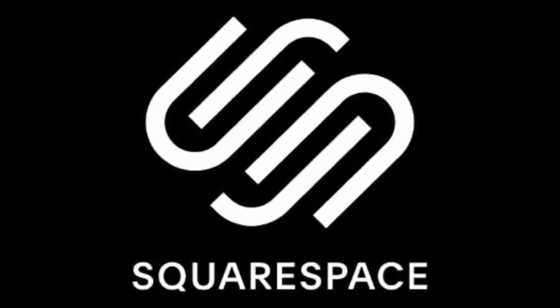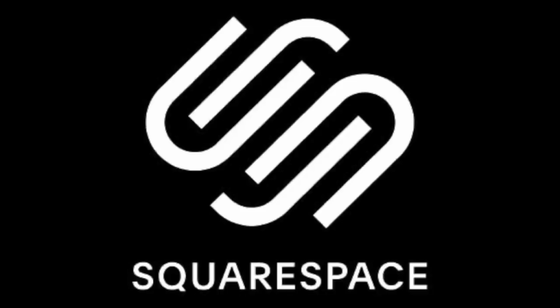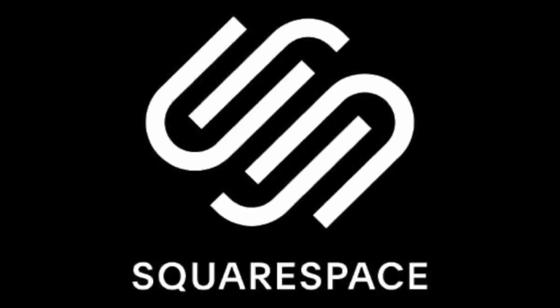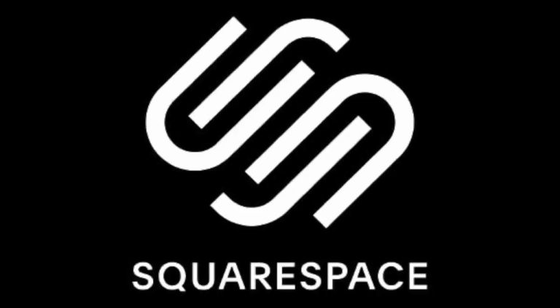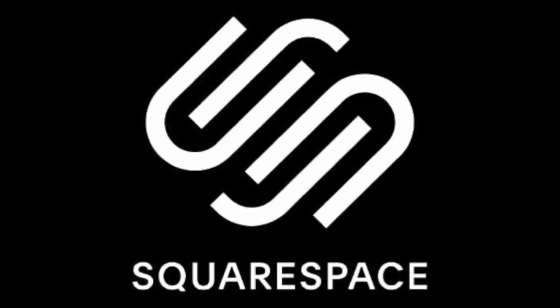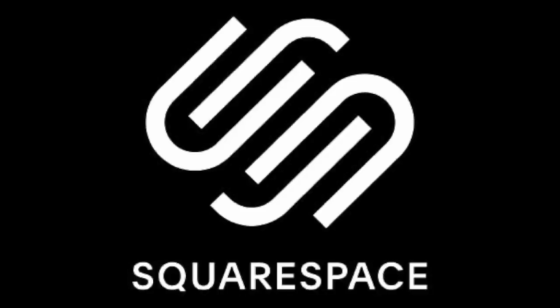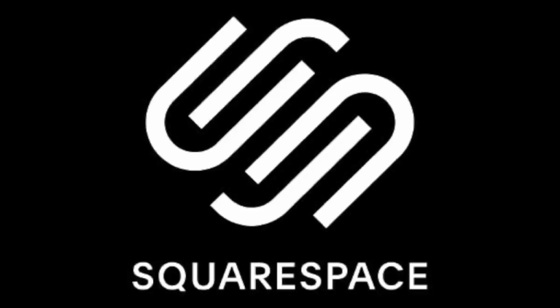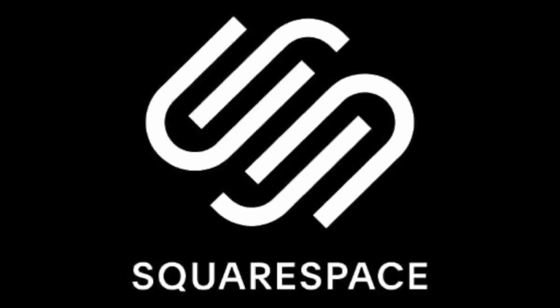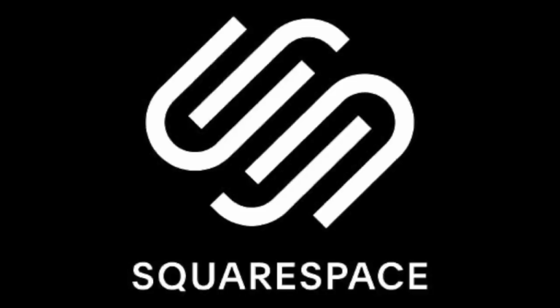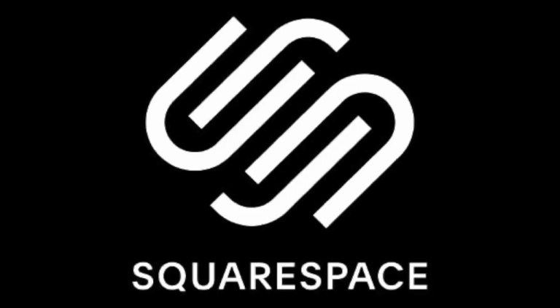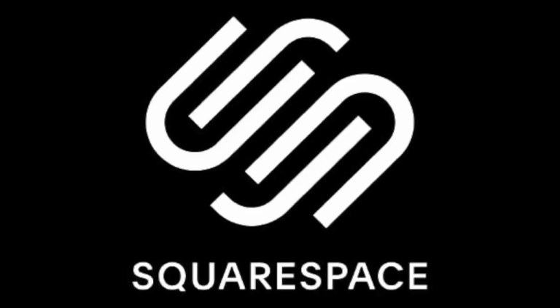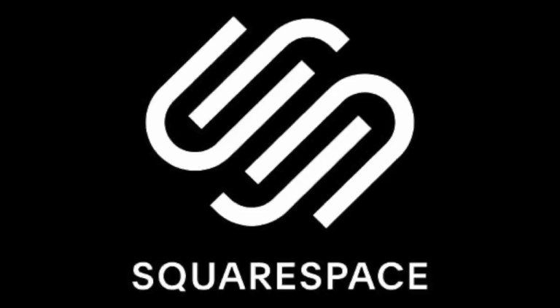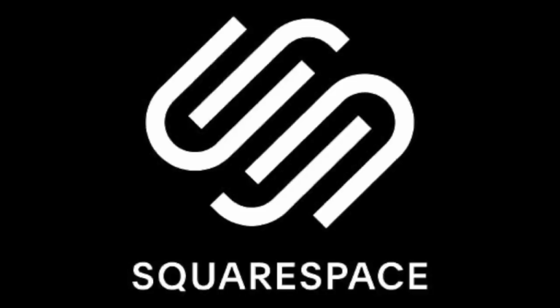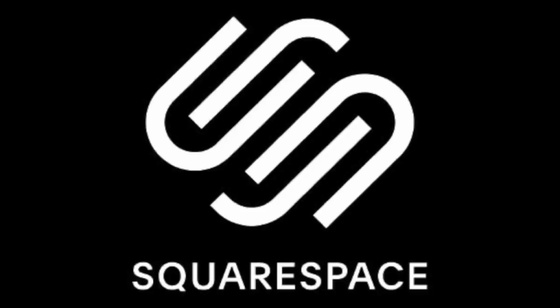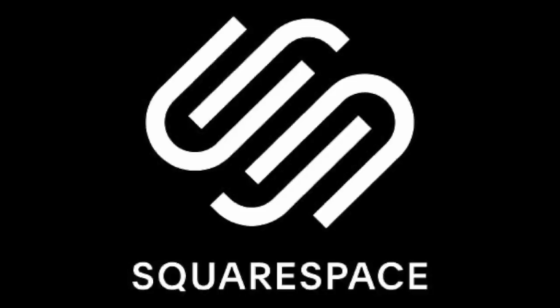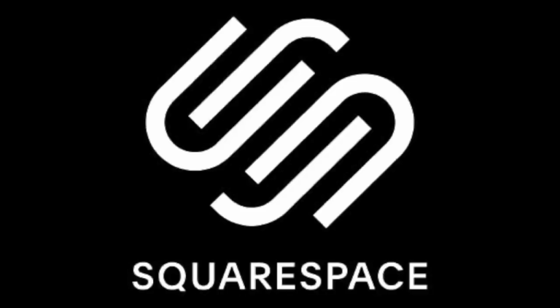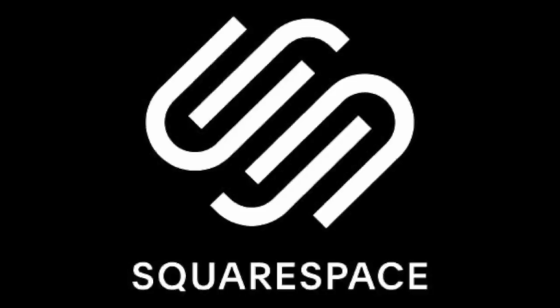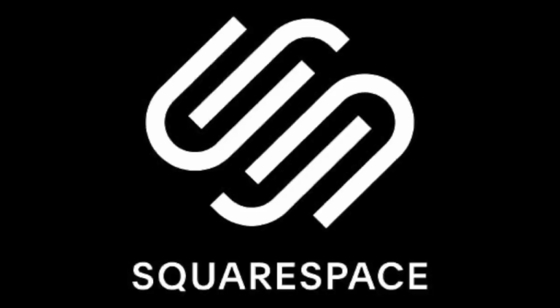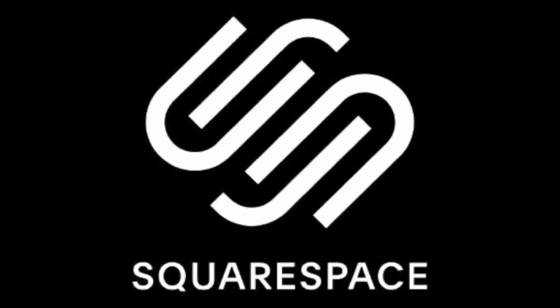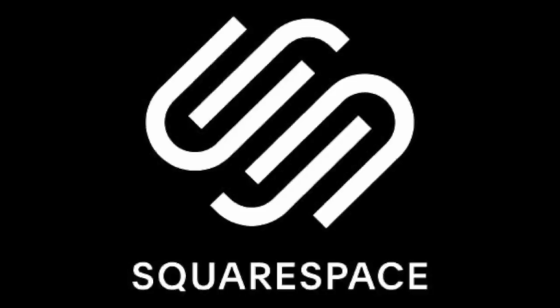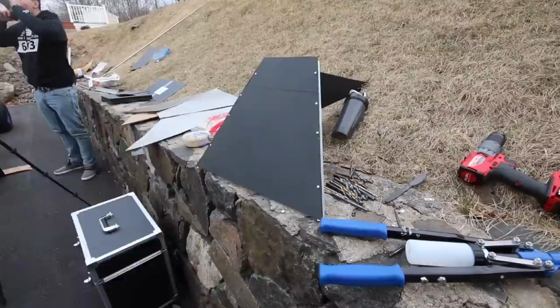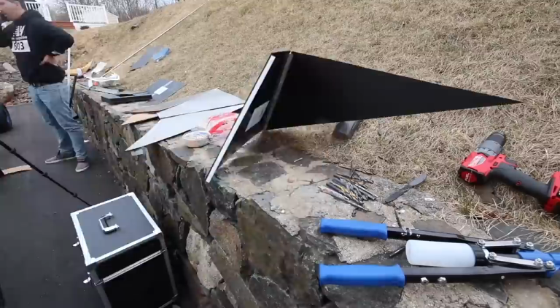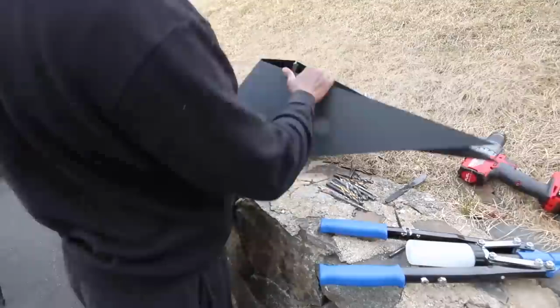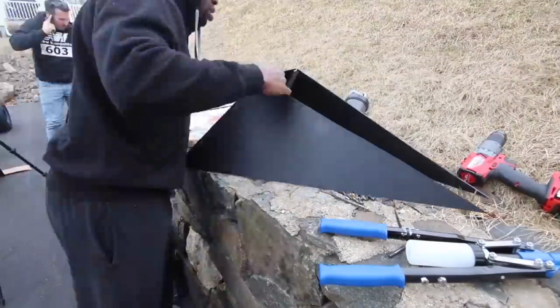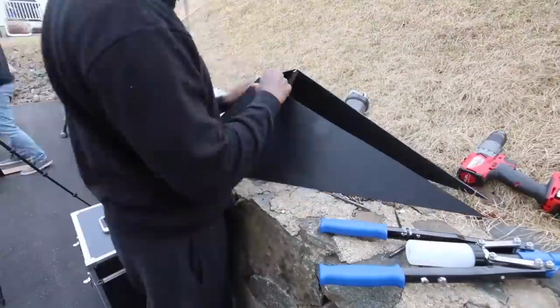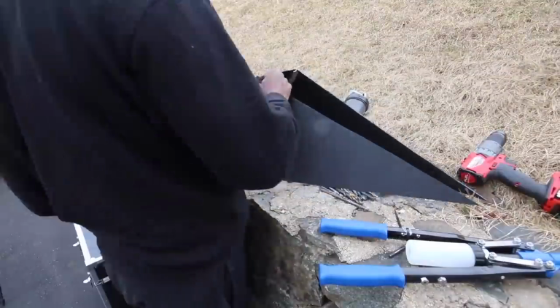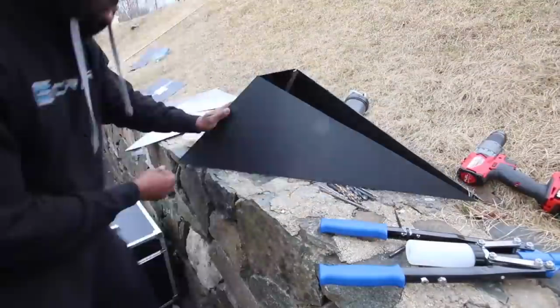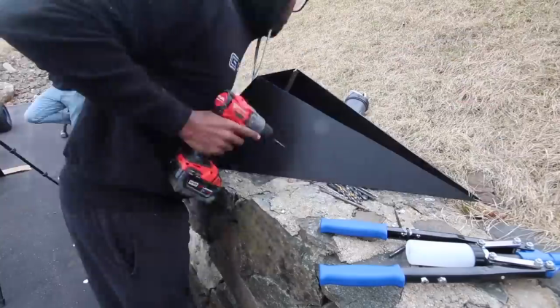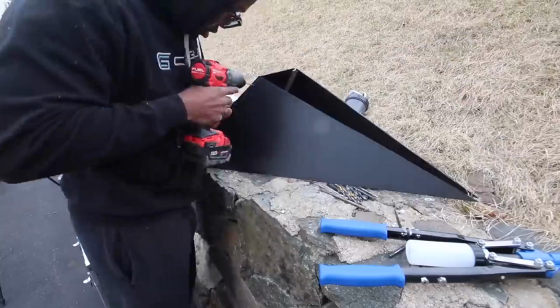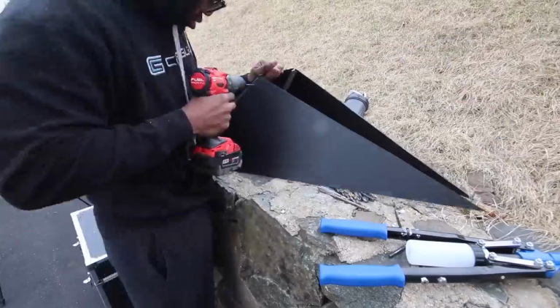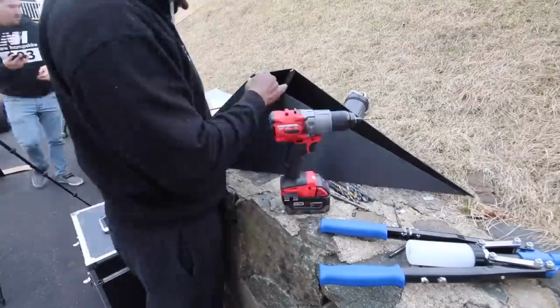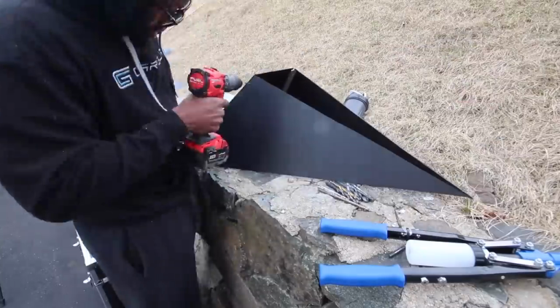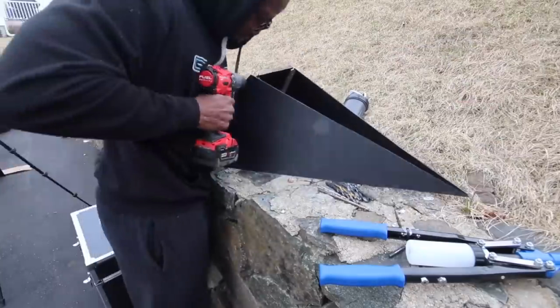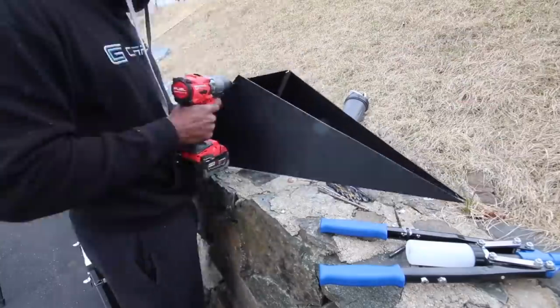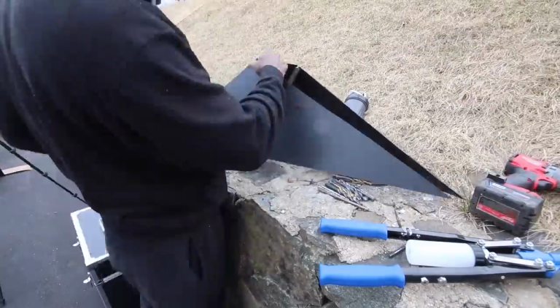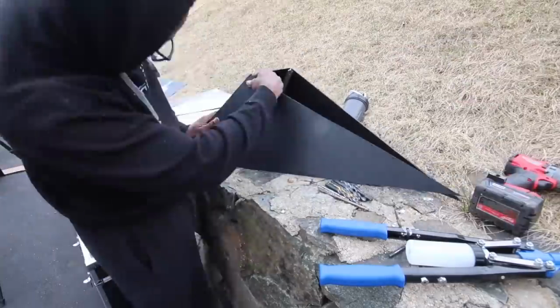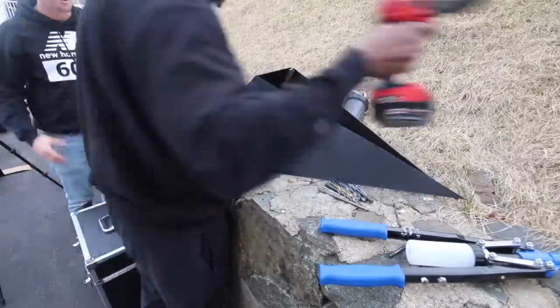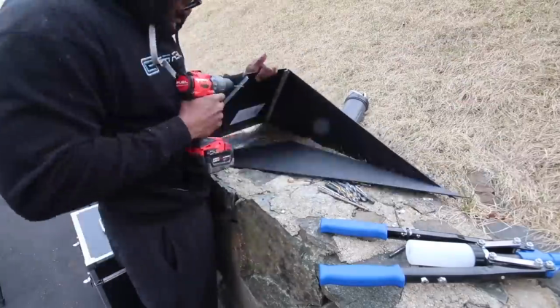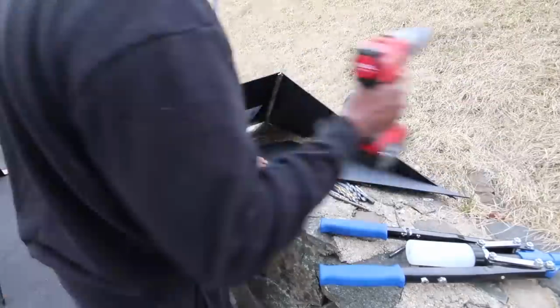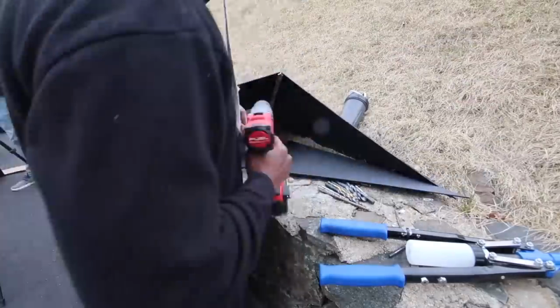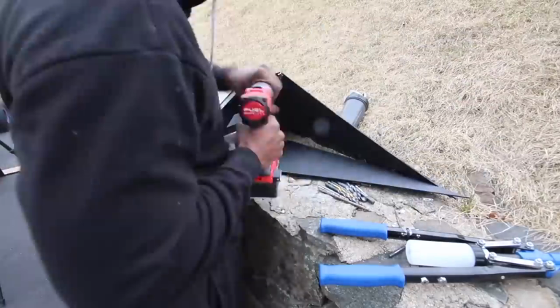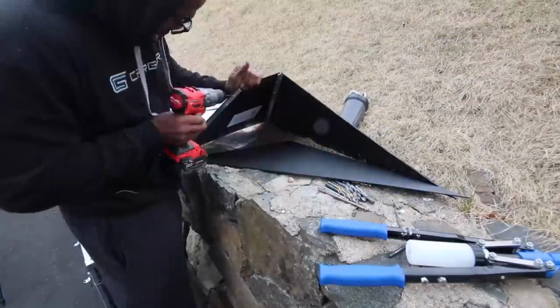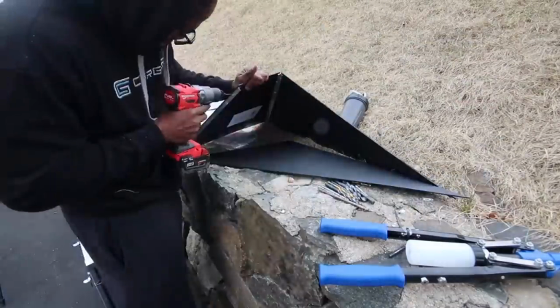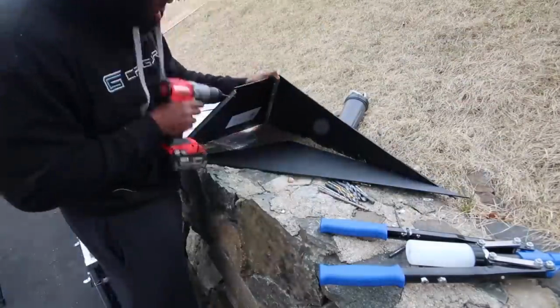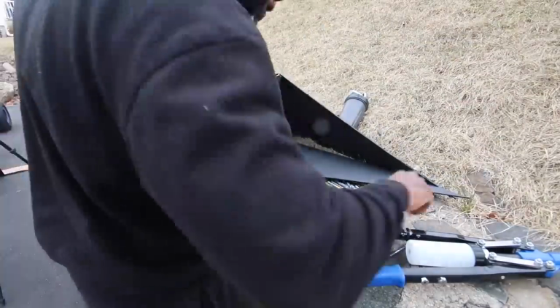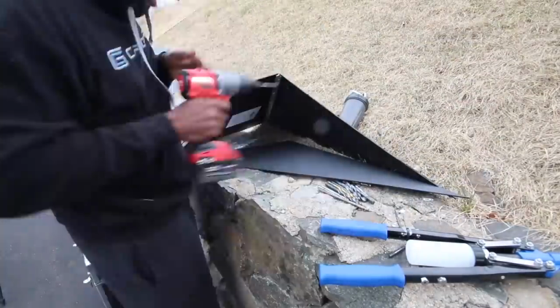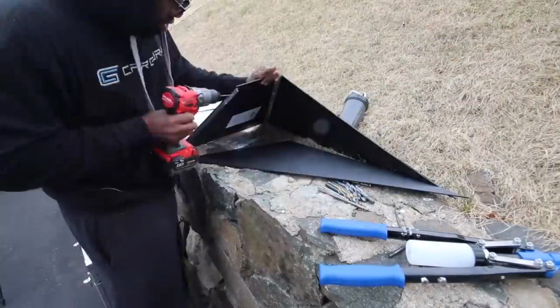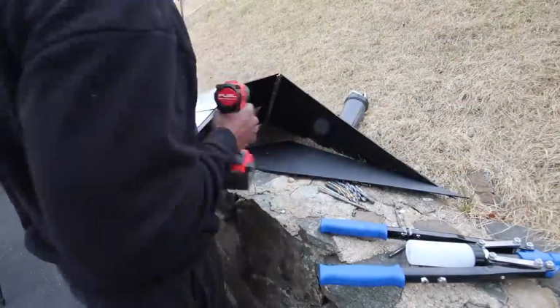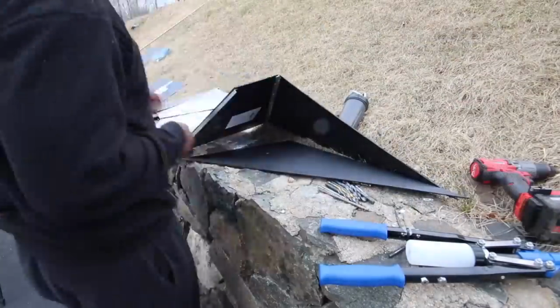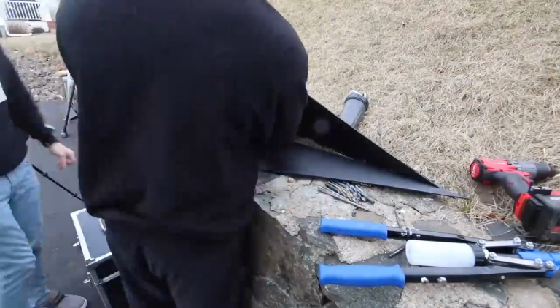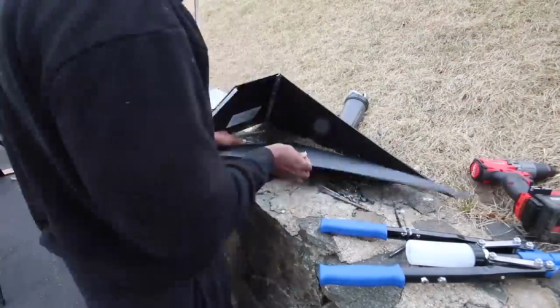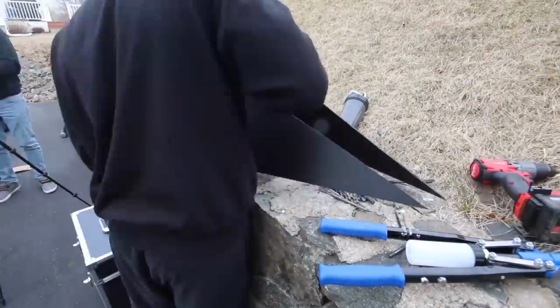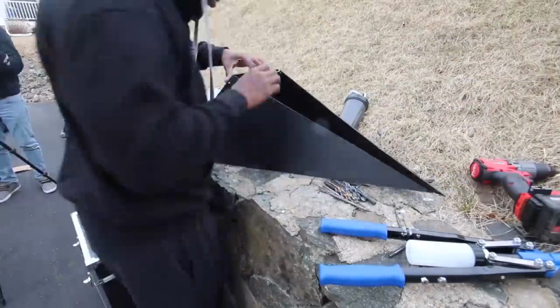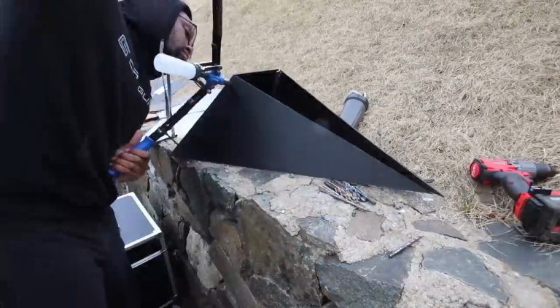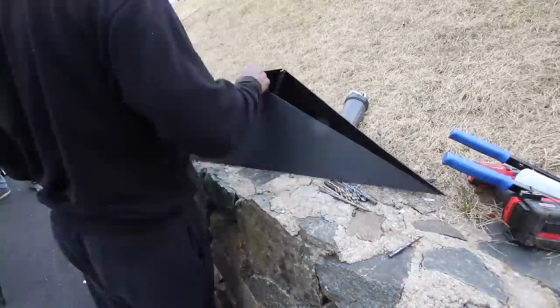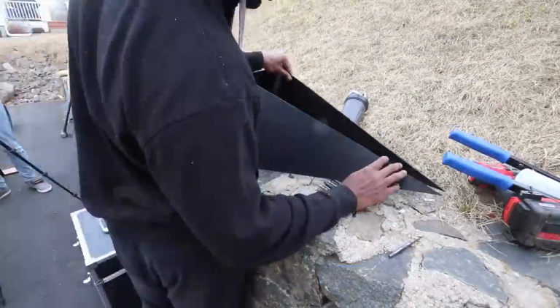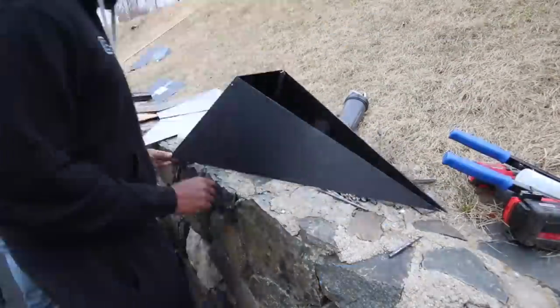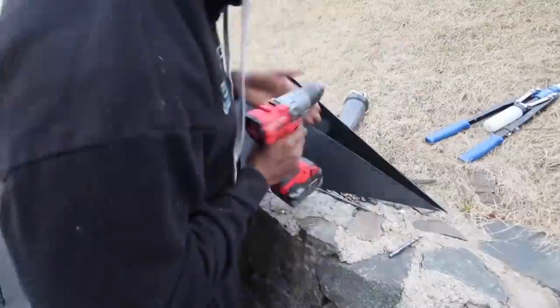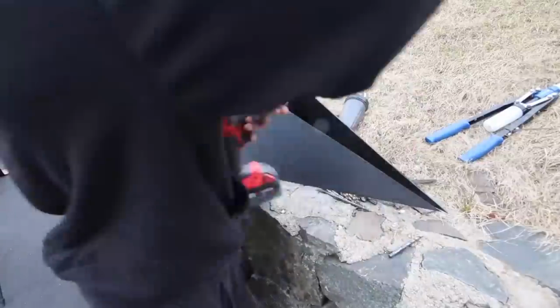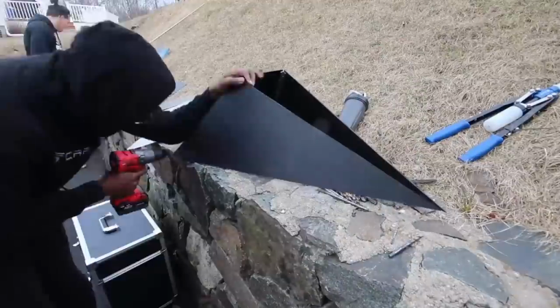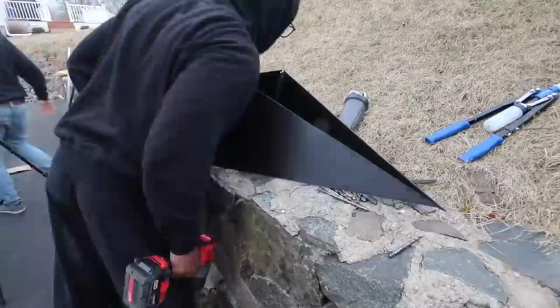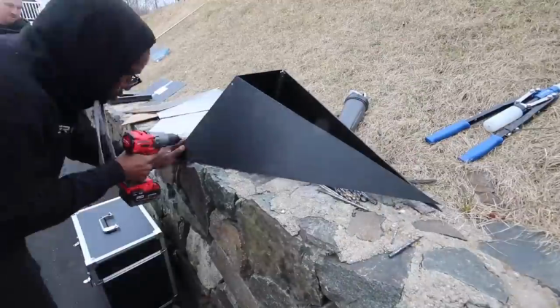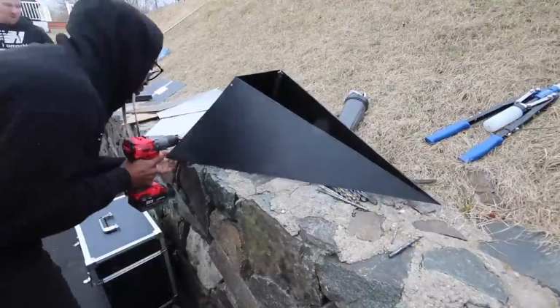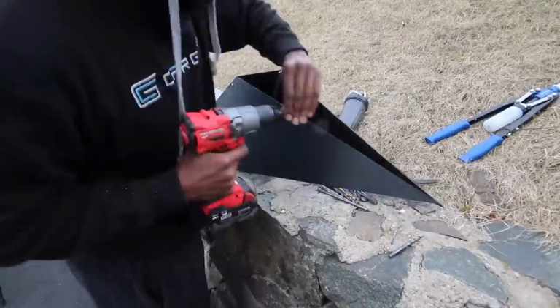Today's video is brought to you by Squarespace. Hey guys, Rich with Rich Rebuilds here, and I just wanted to take a quick second to update you on my Cyberquad build.